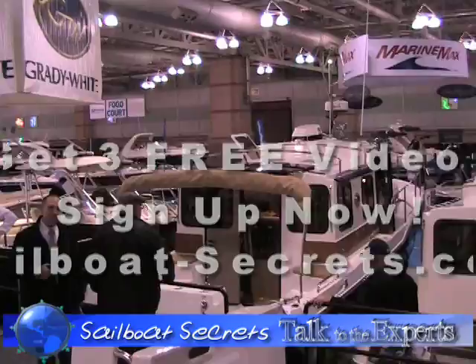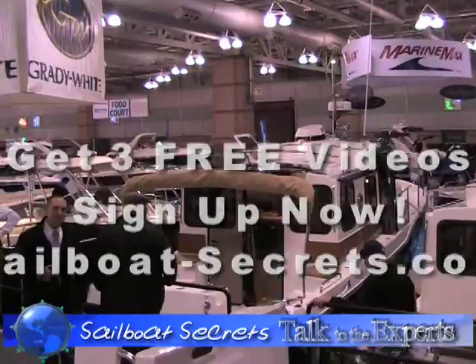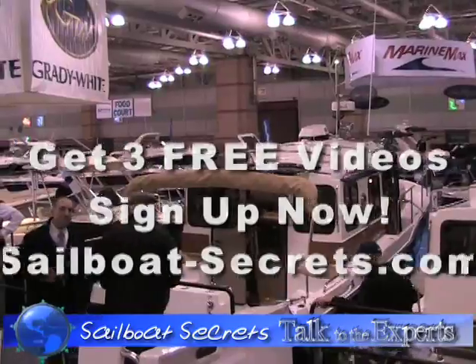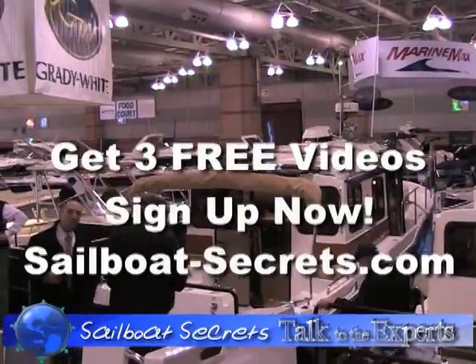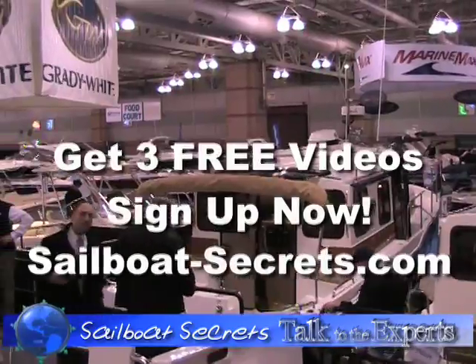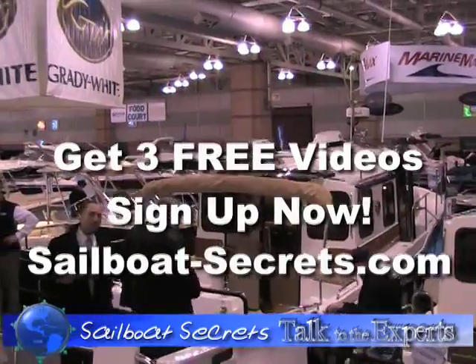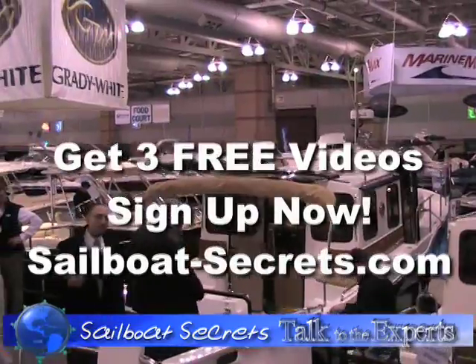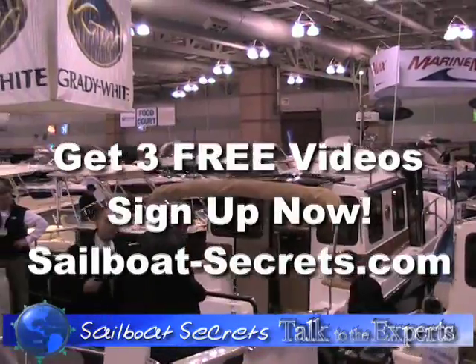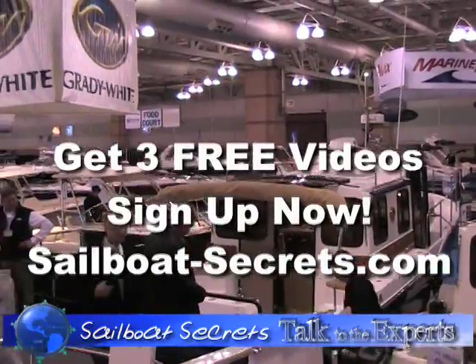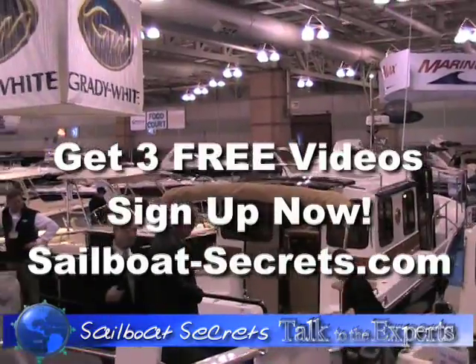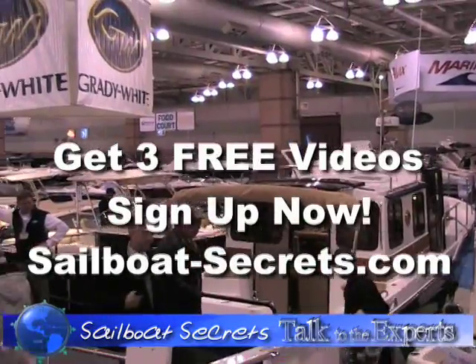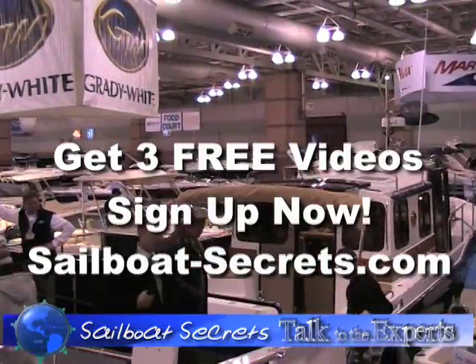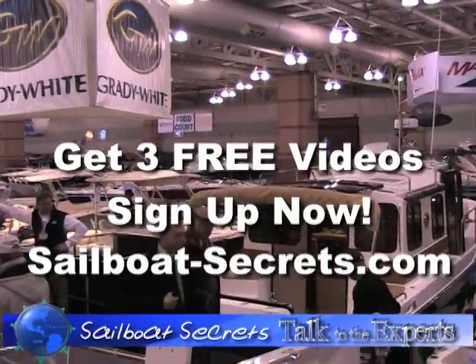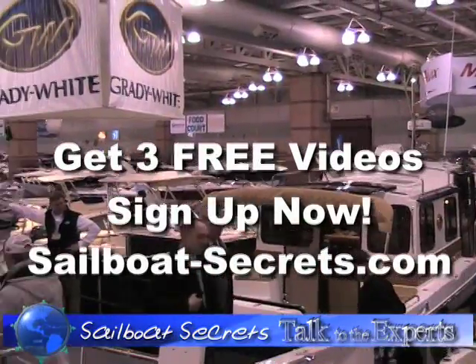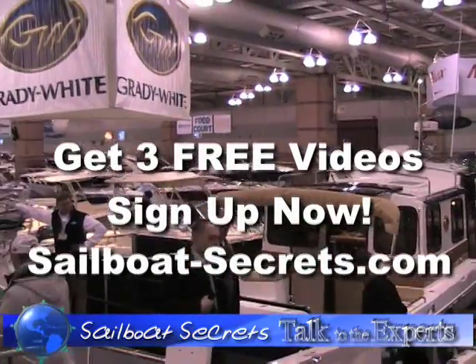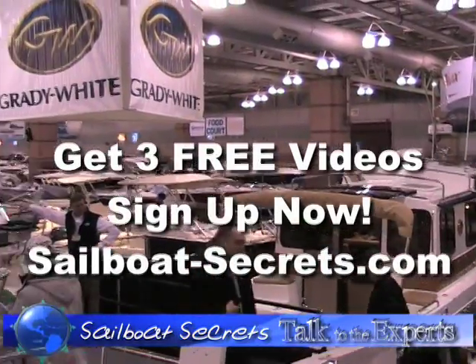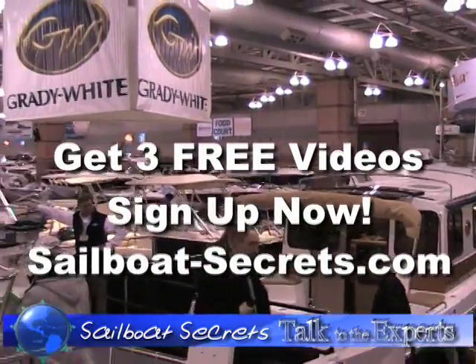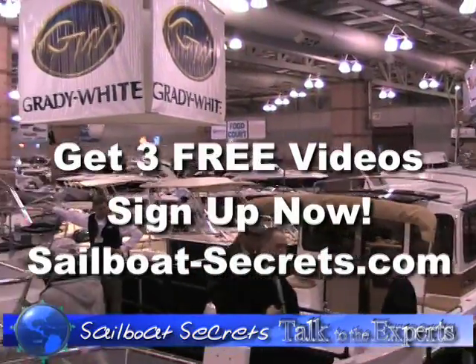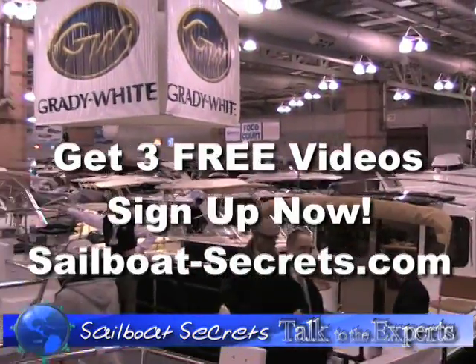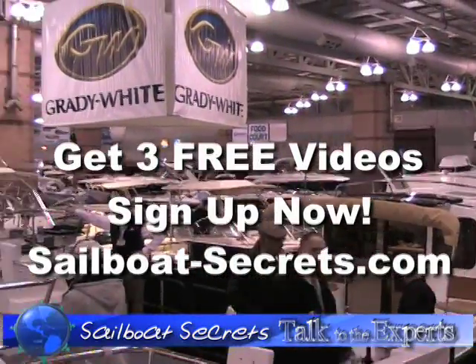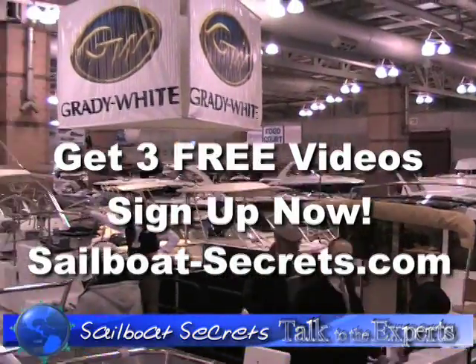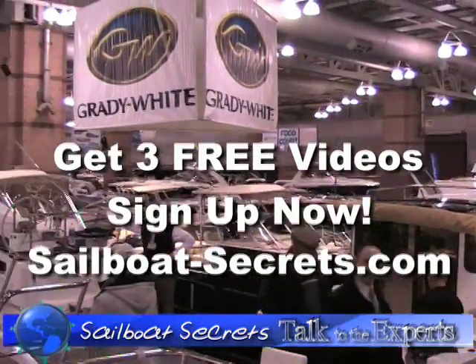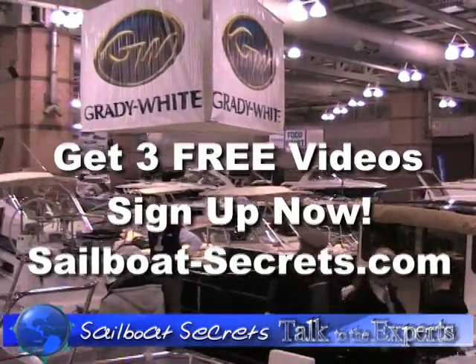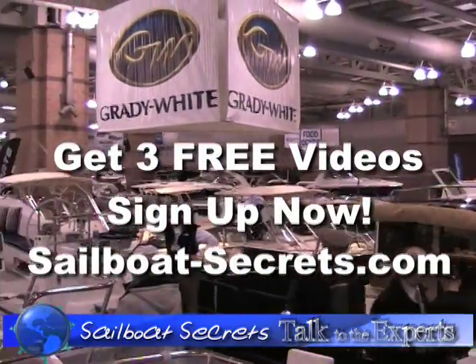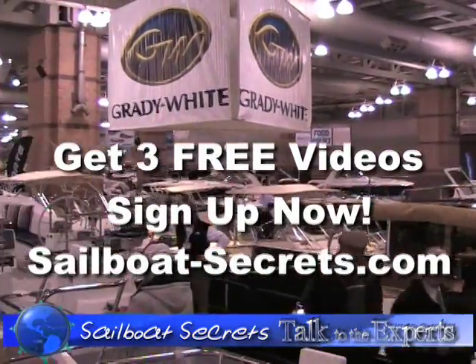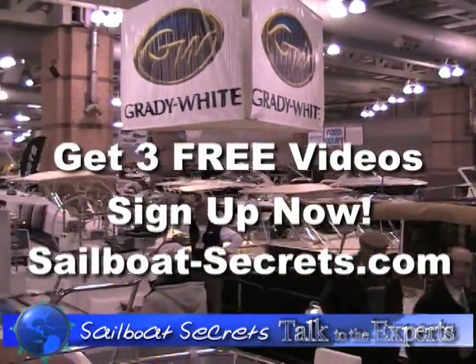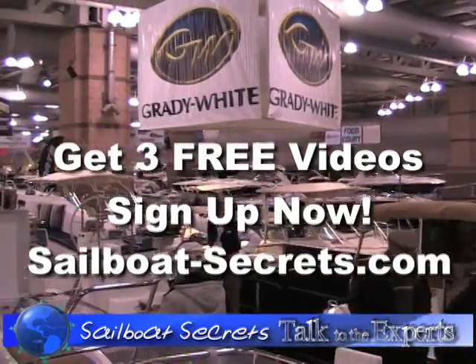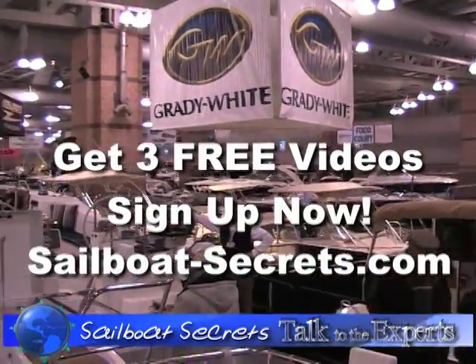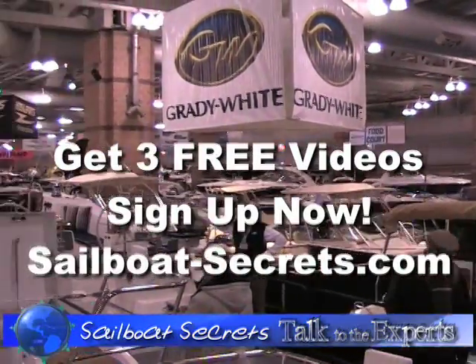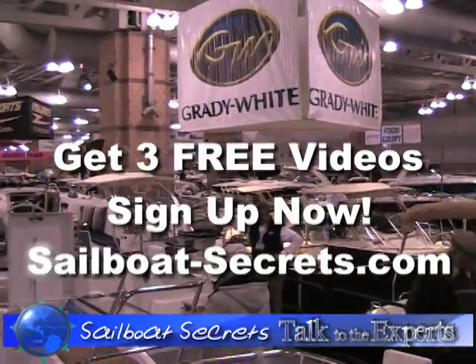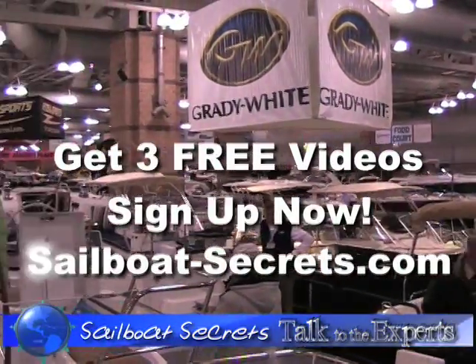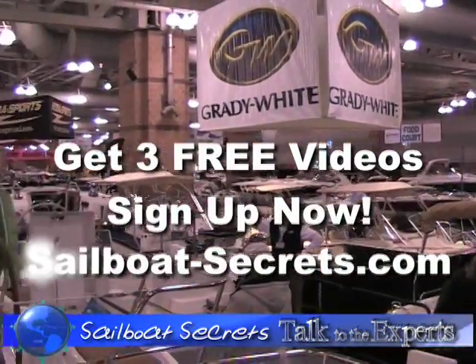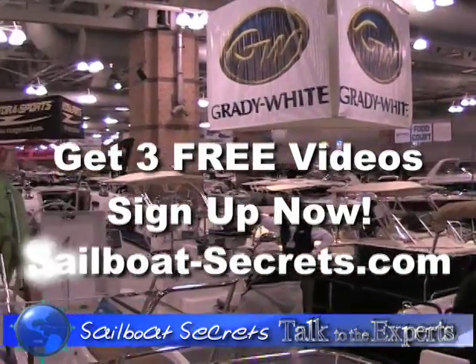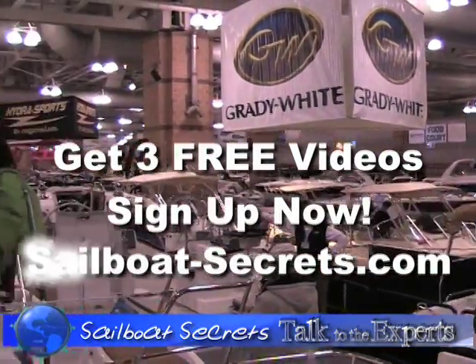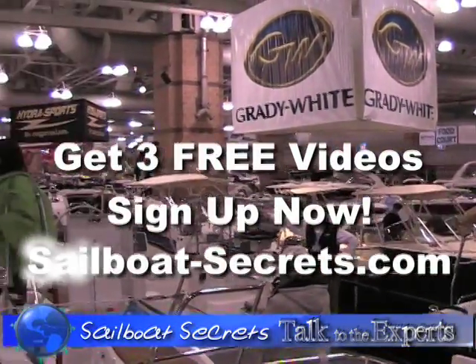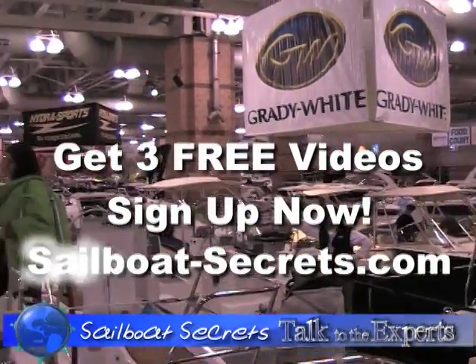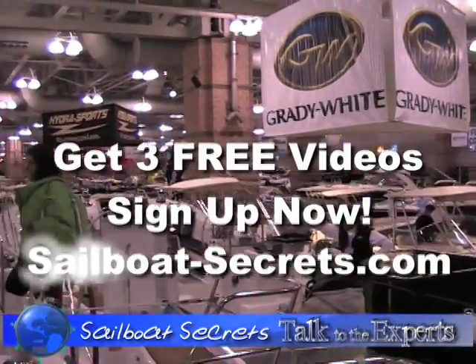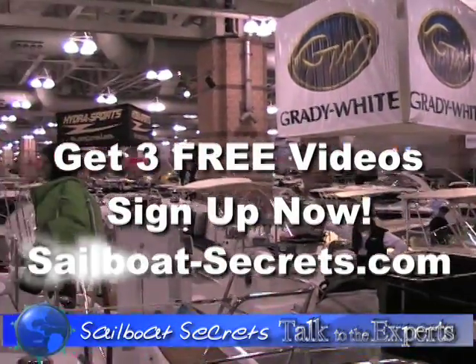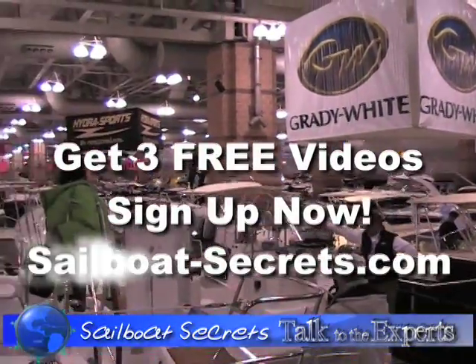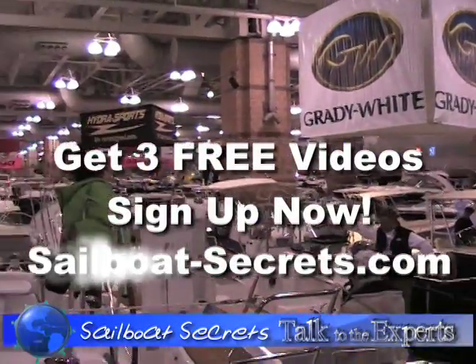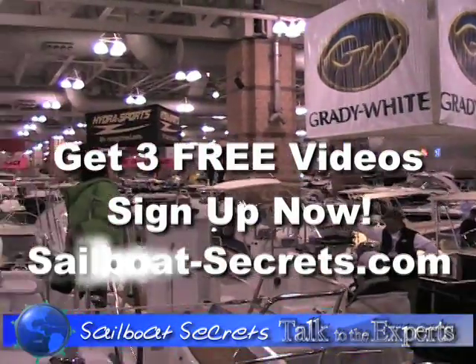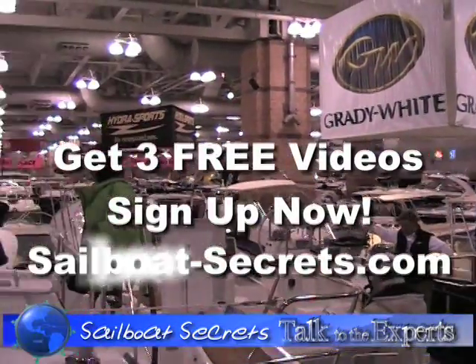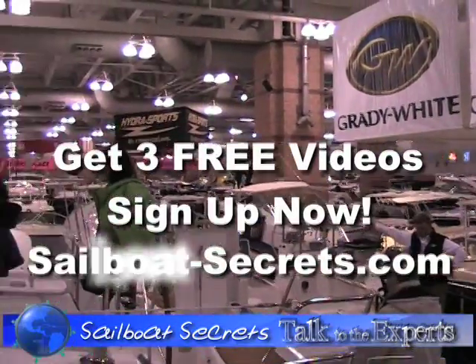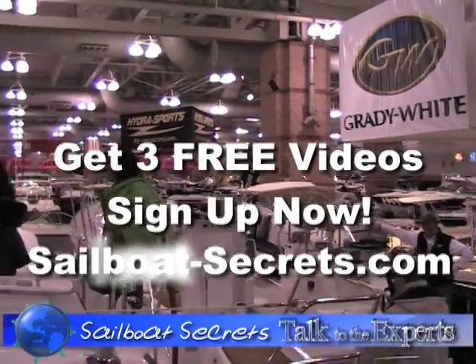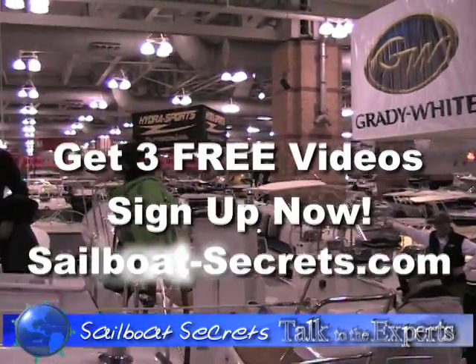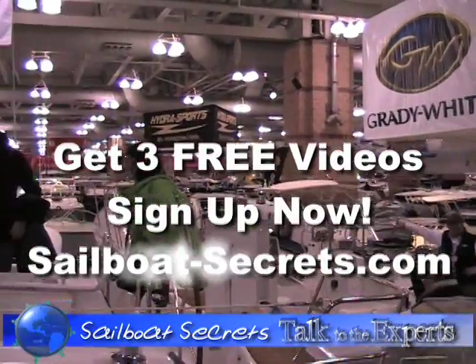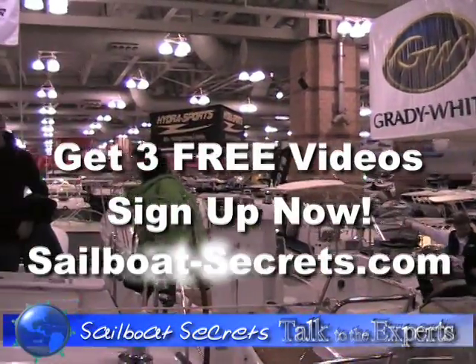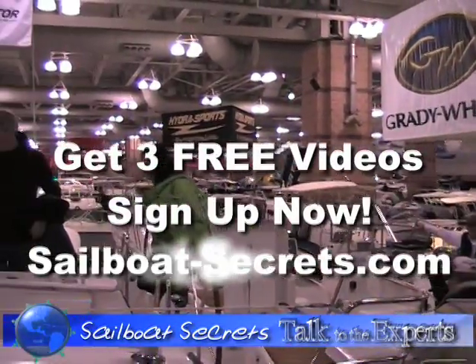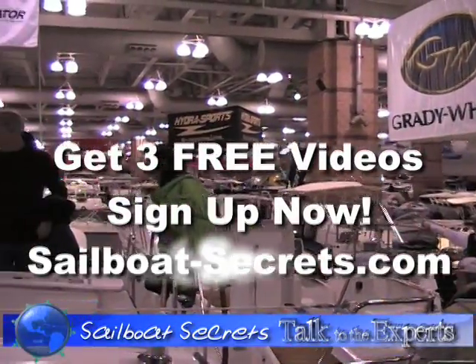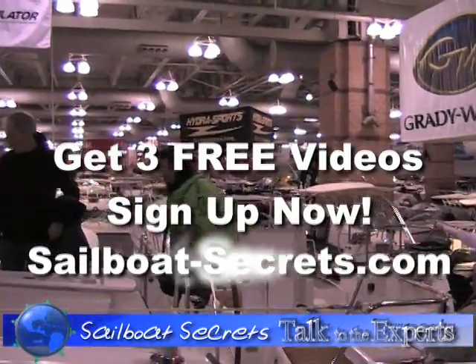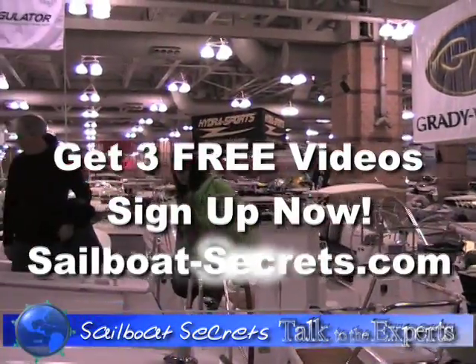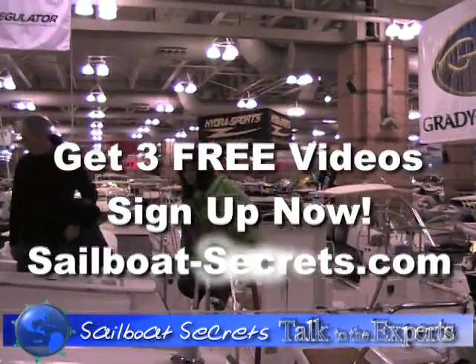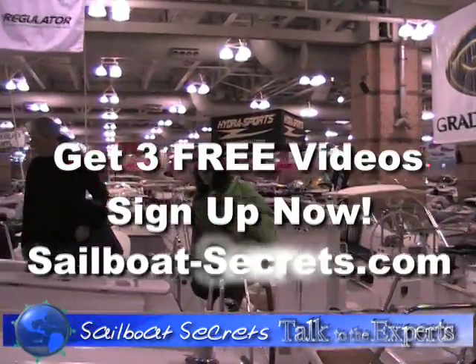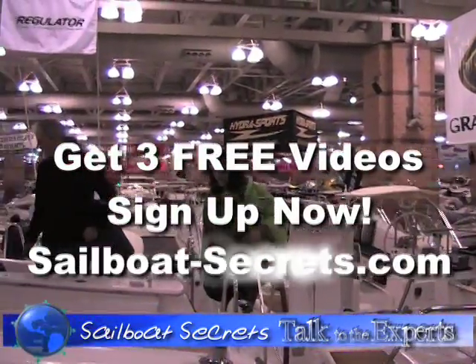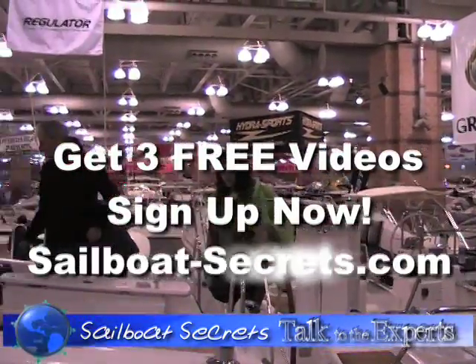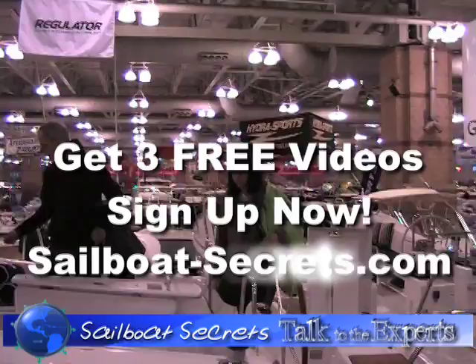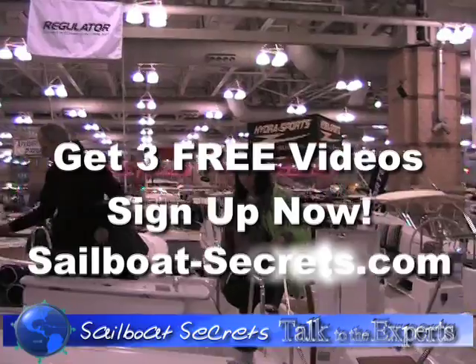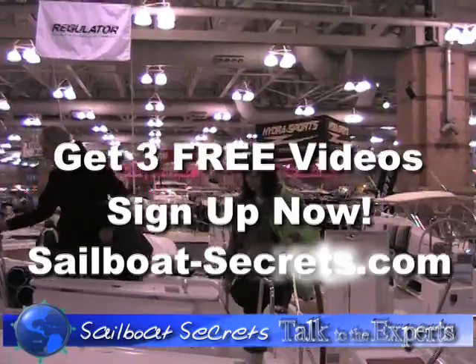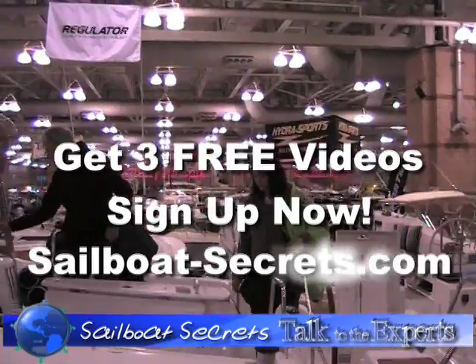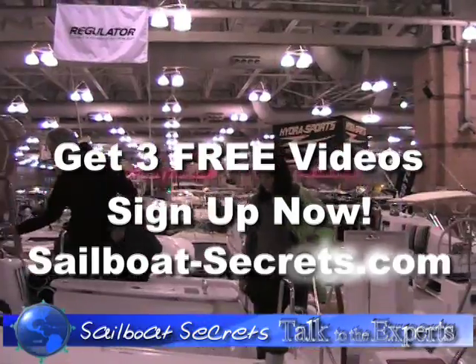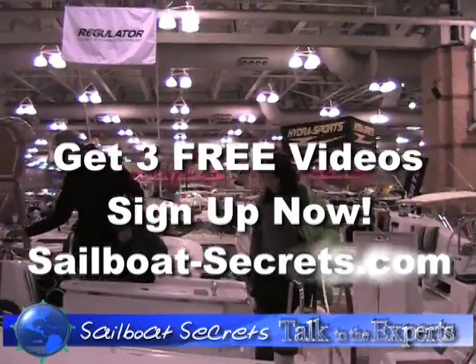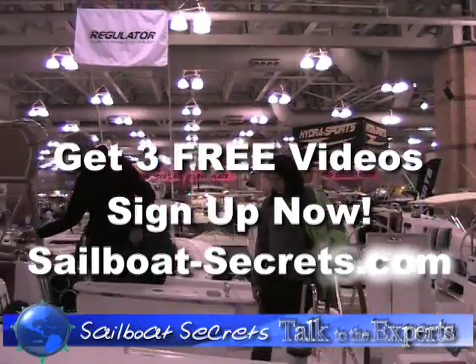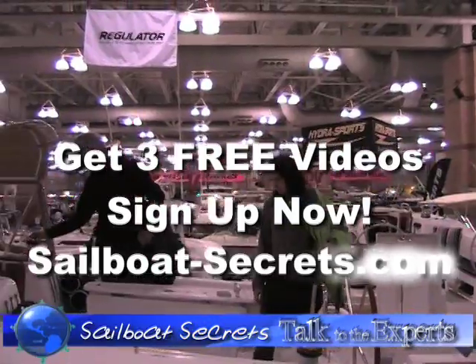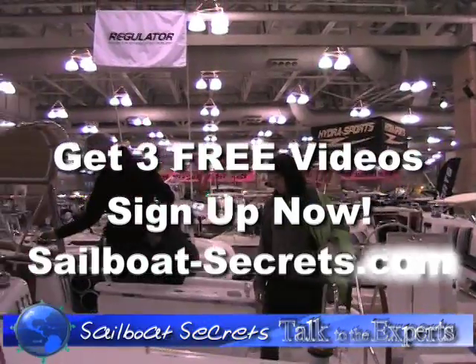Sign up now to receive these three videos as a free bonus from sailboatsecrets.com.